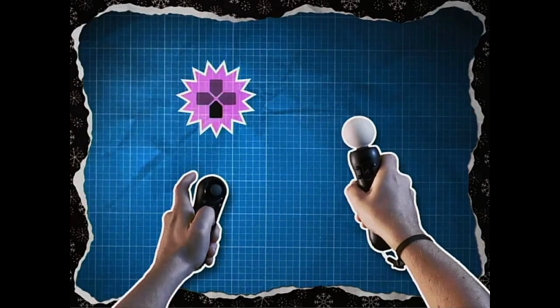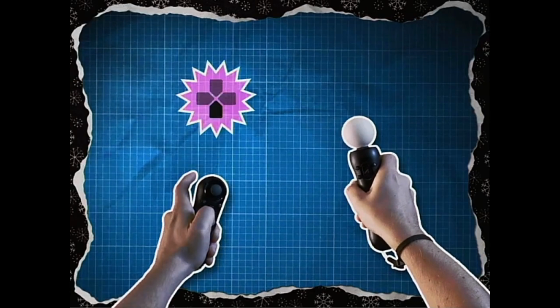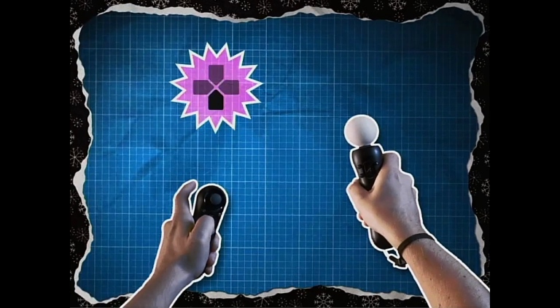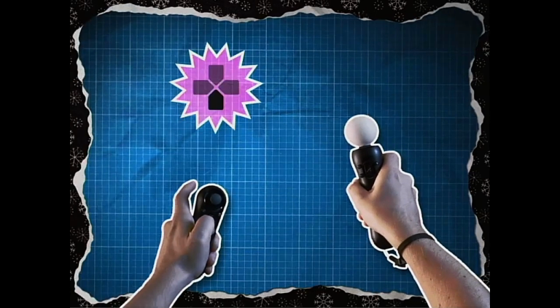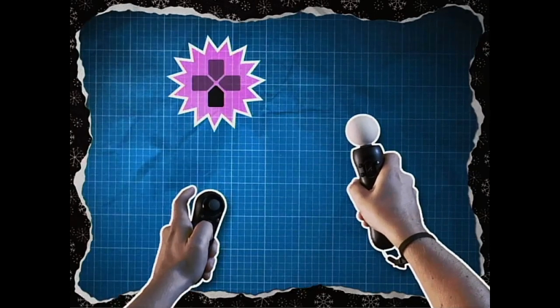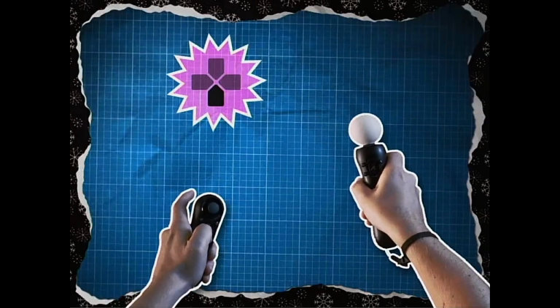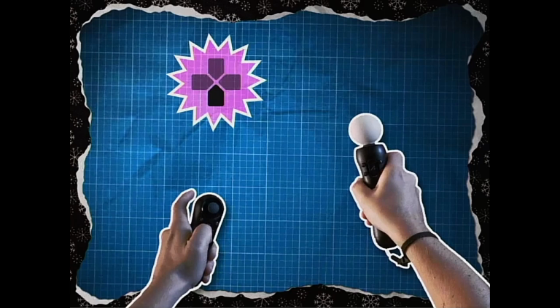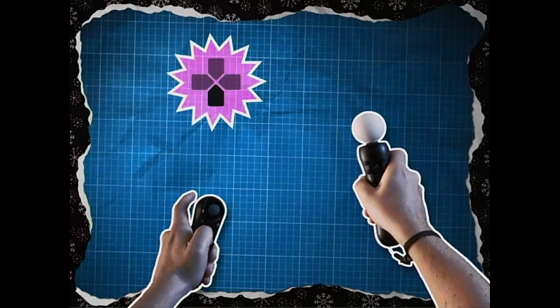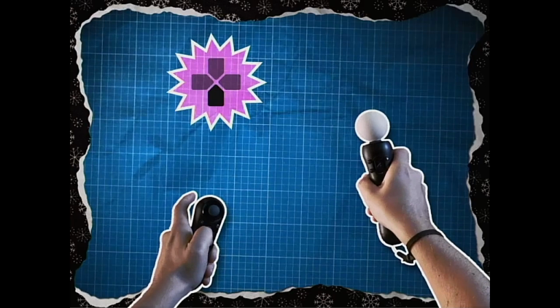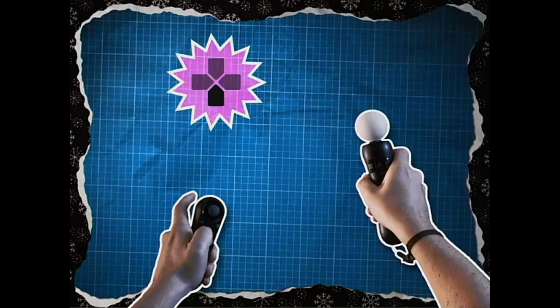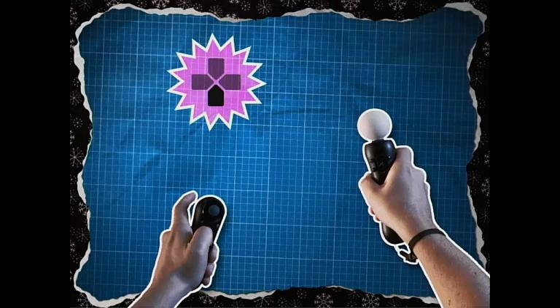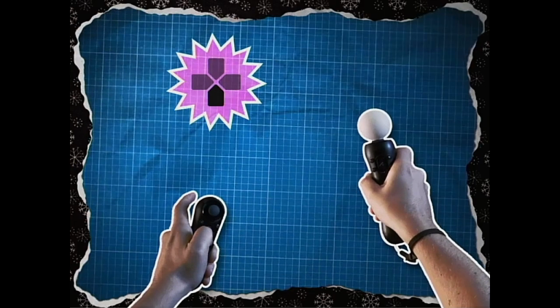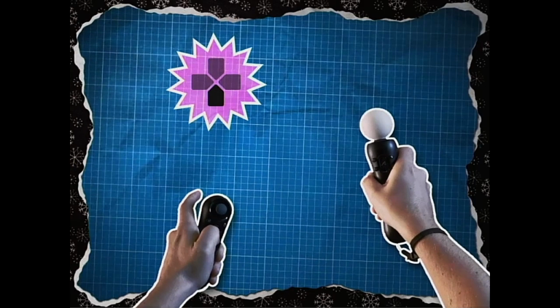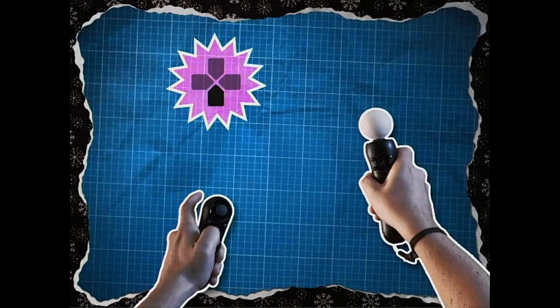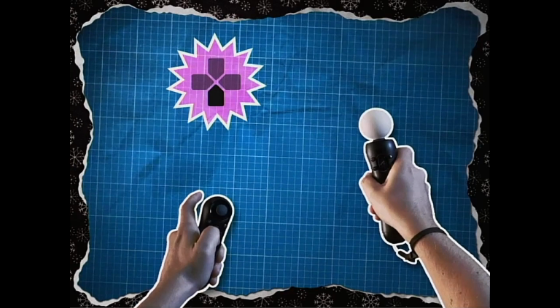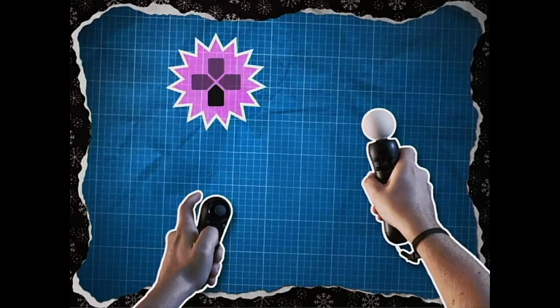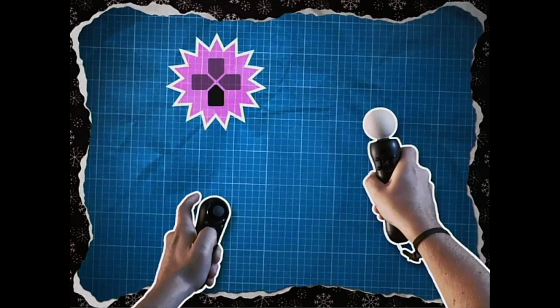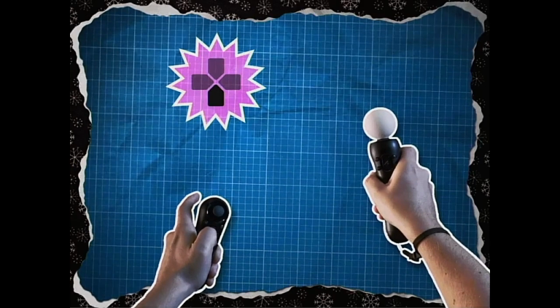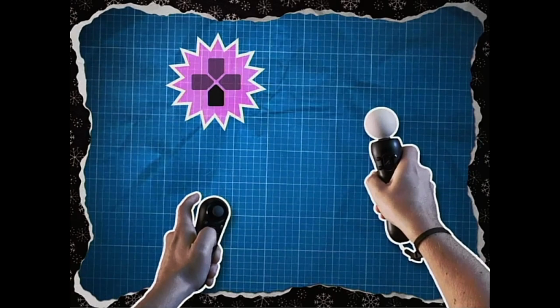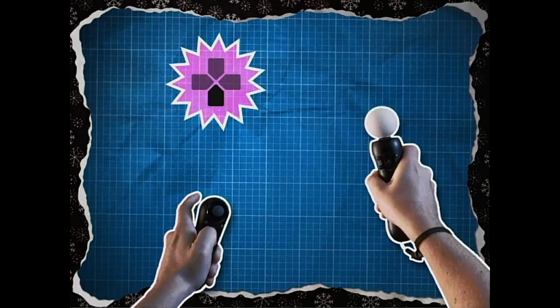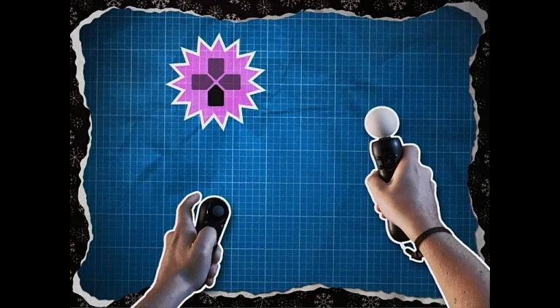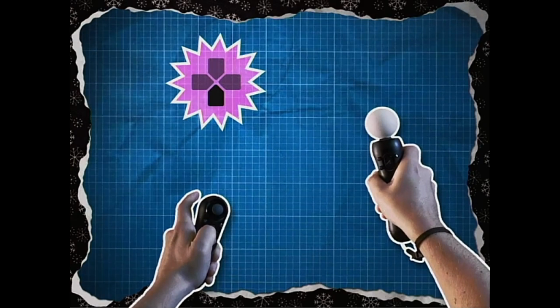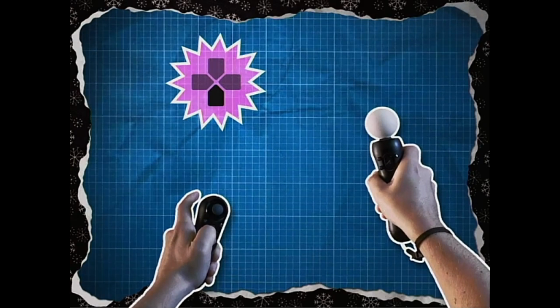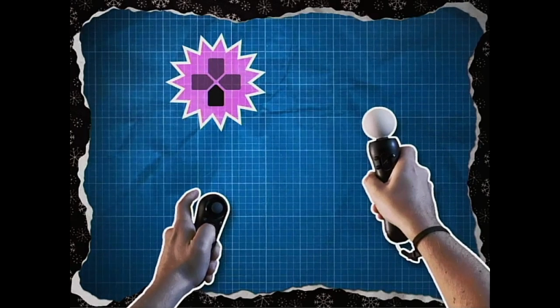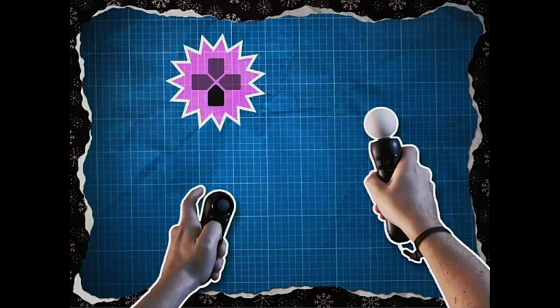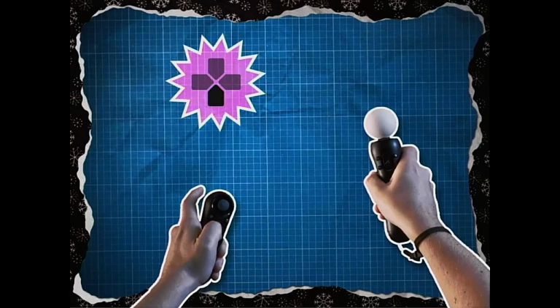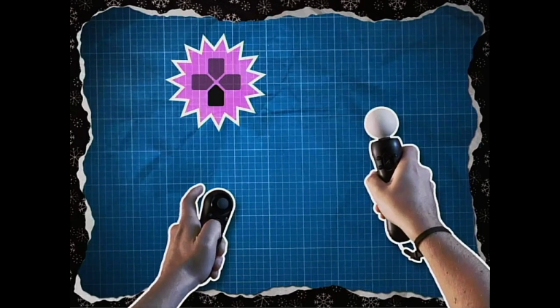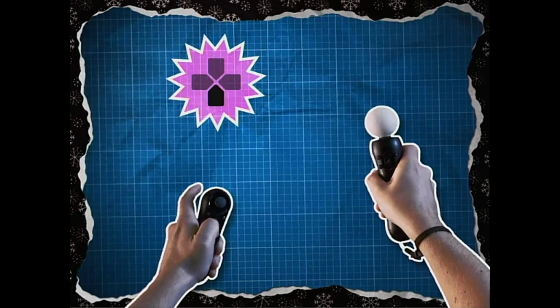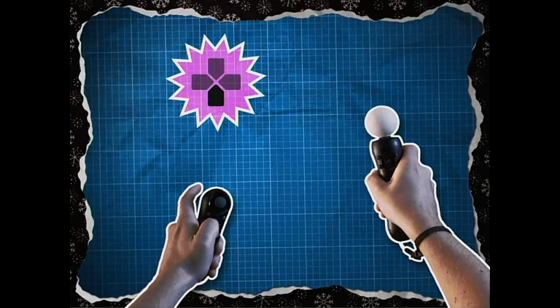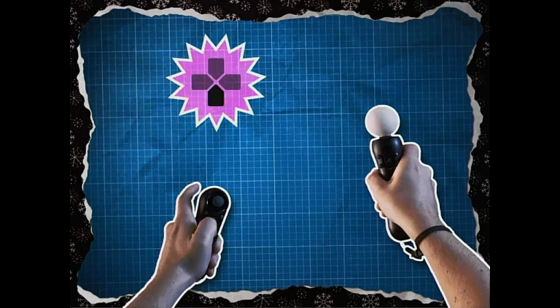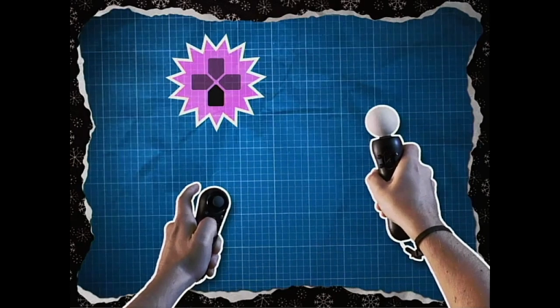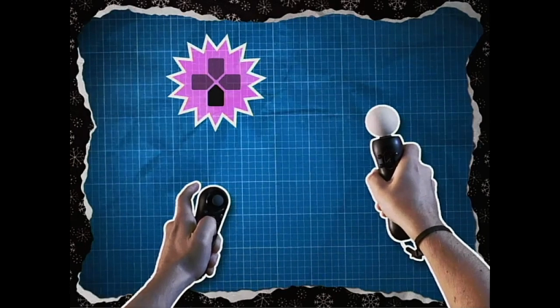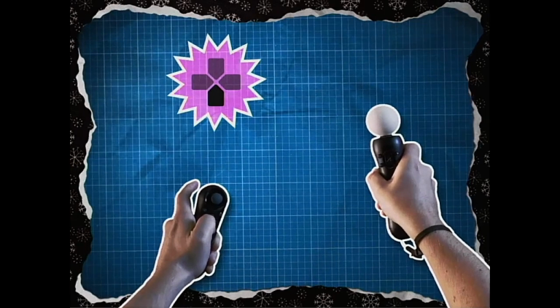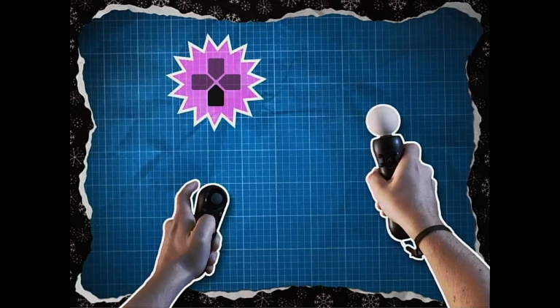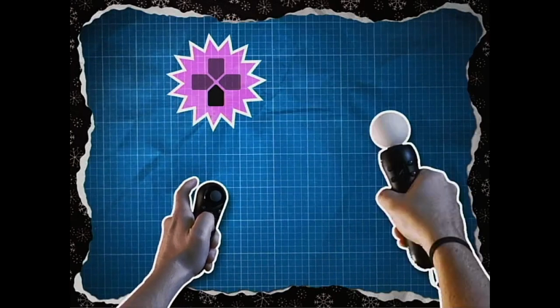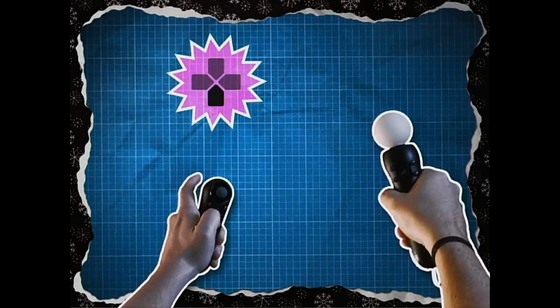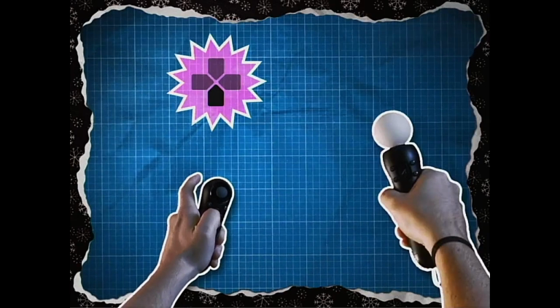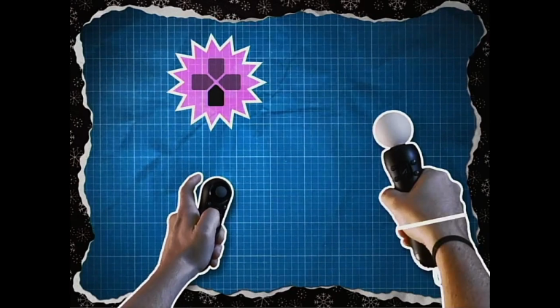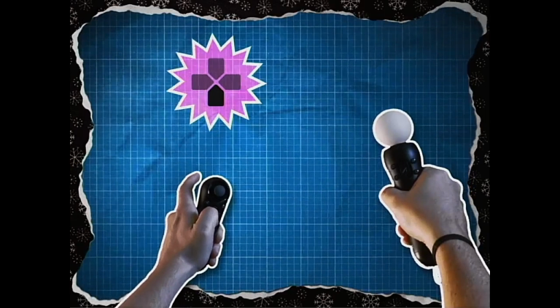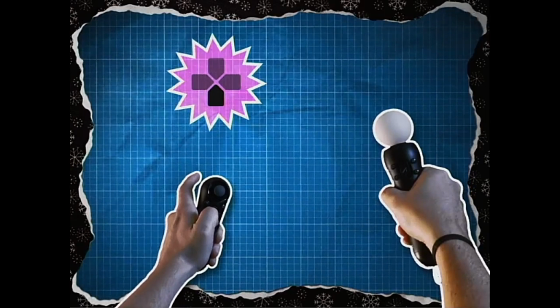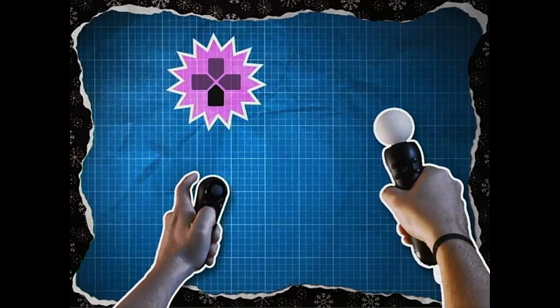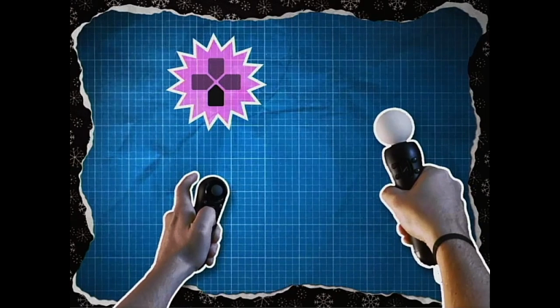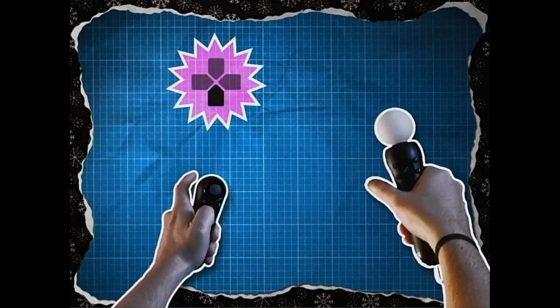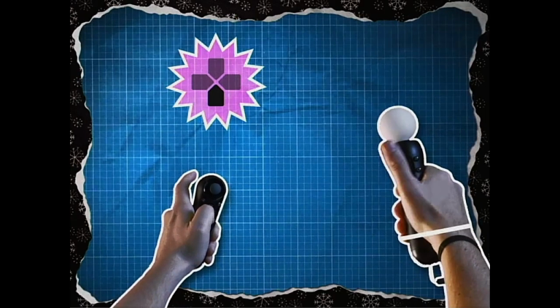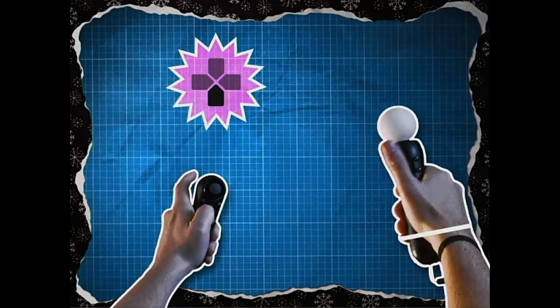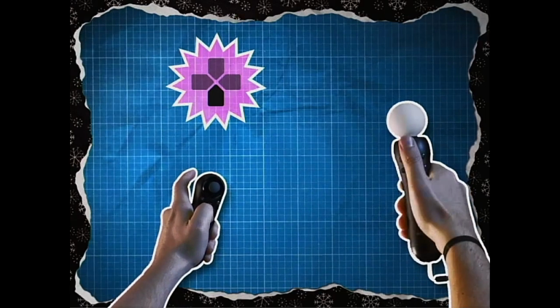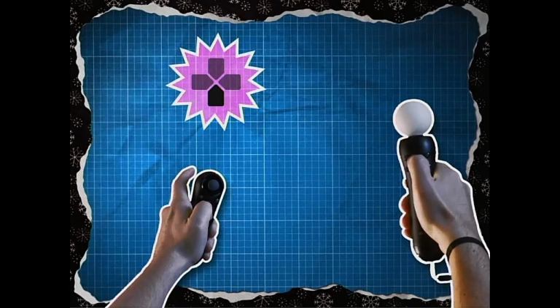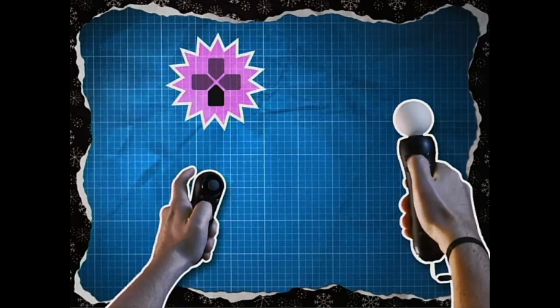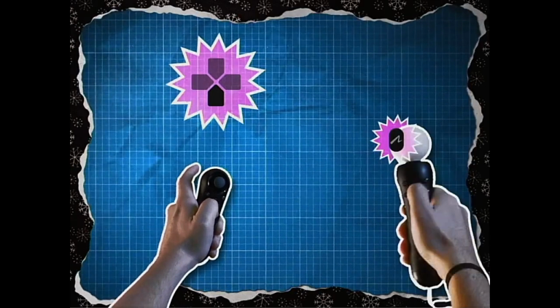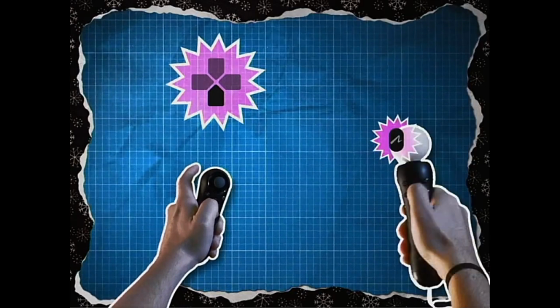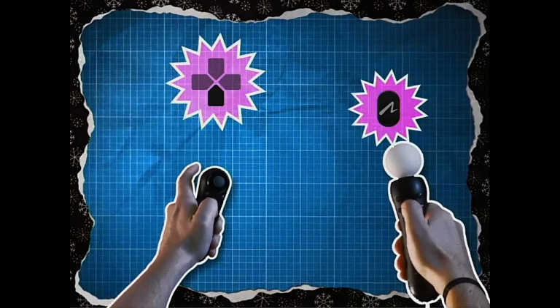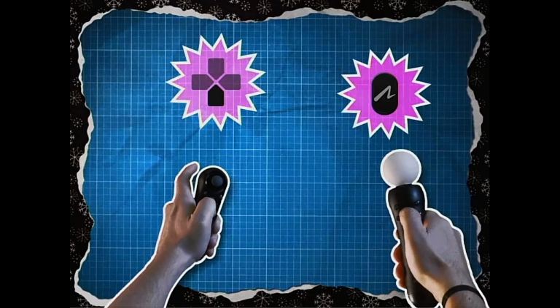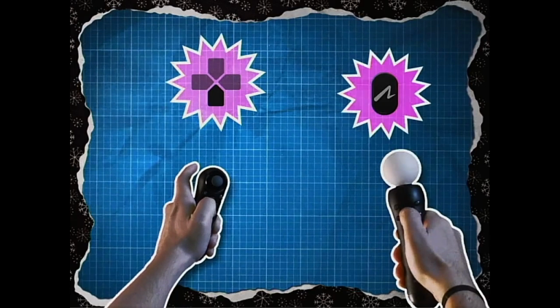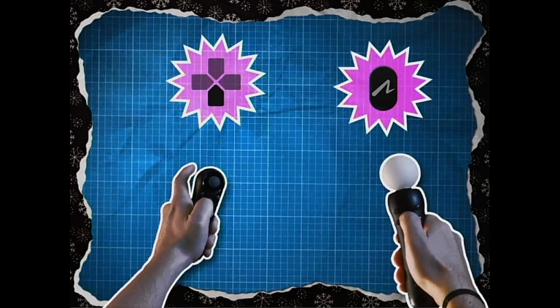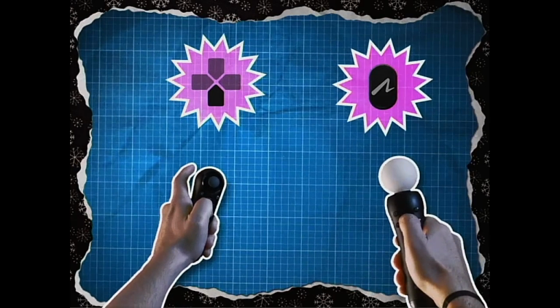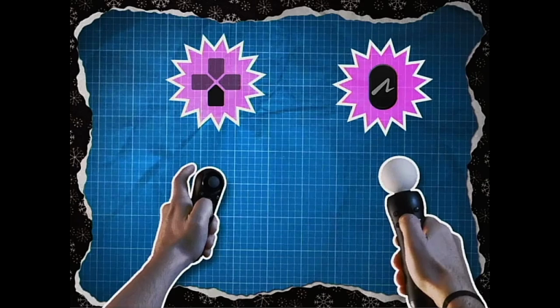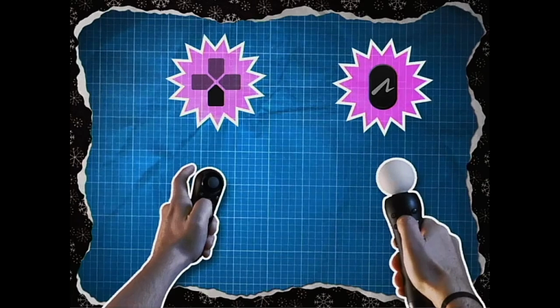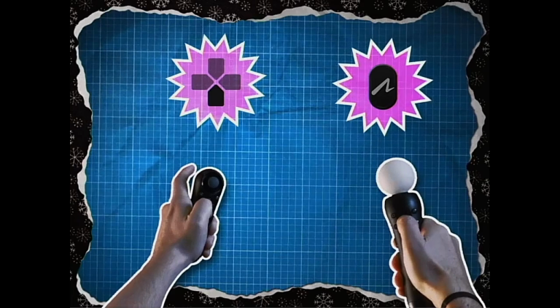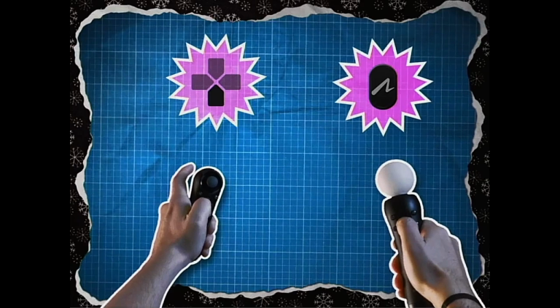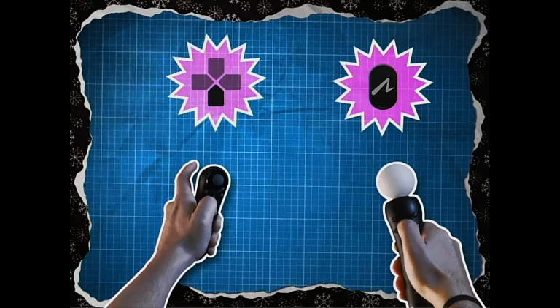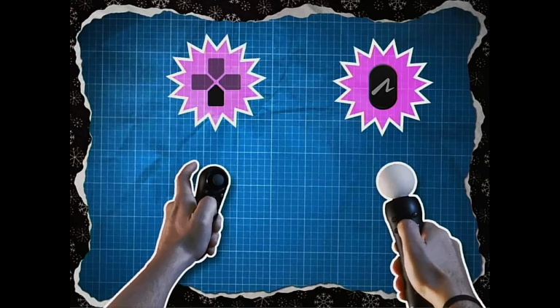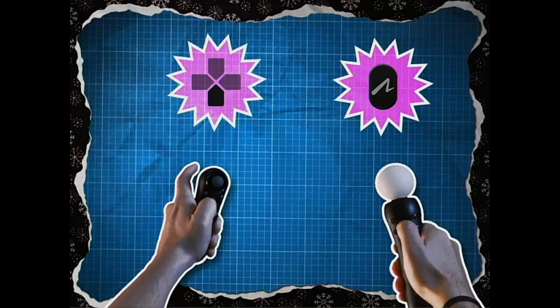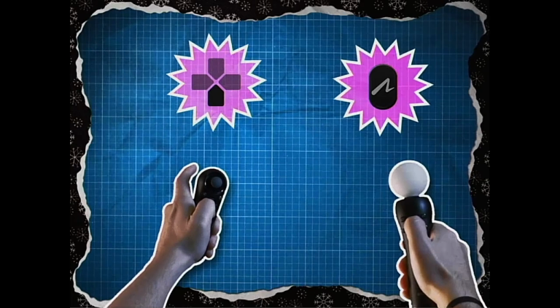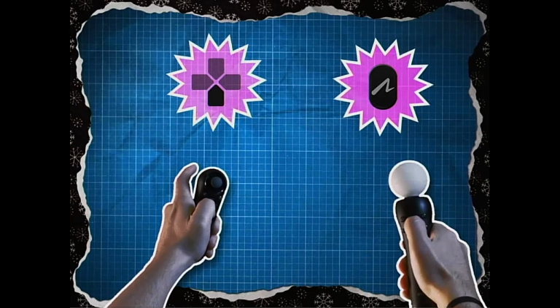Press down on the directional buttons, and at the same time, press the move button. On you go.